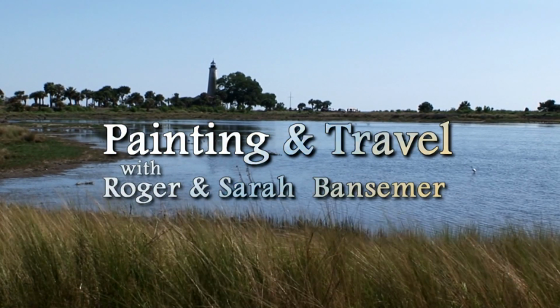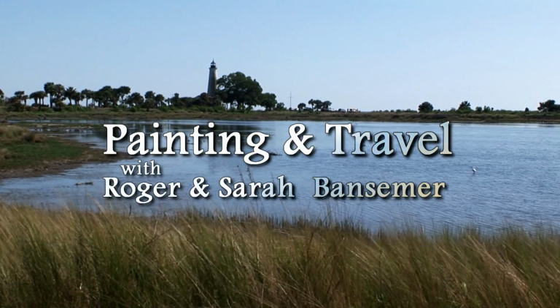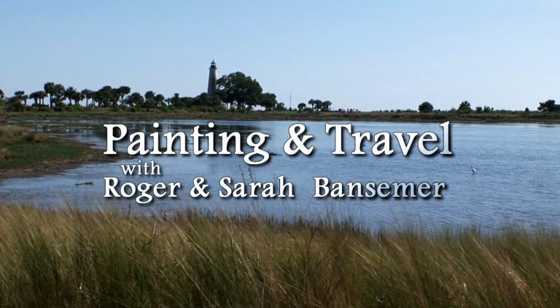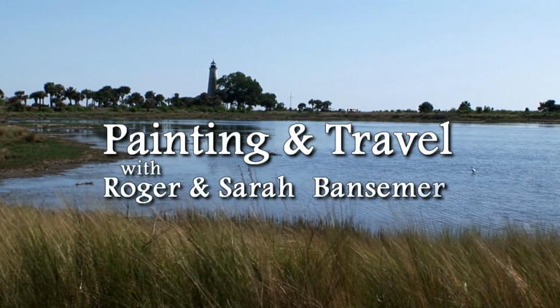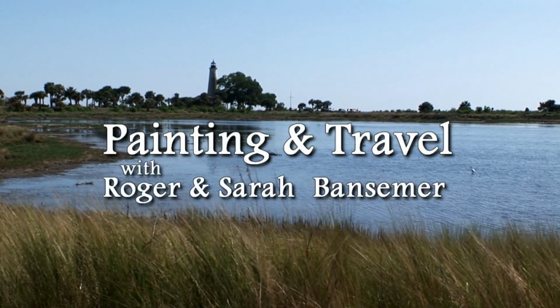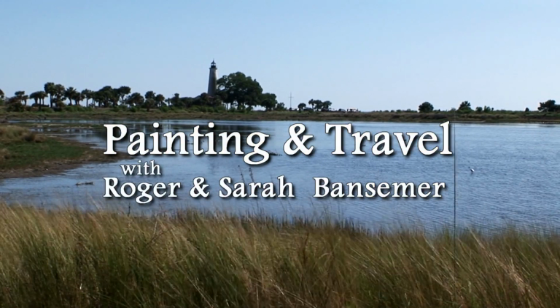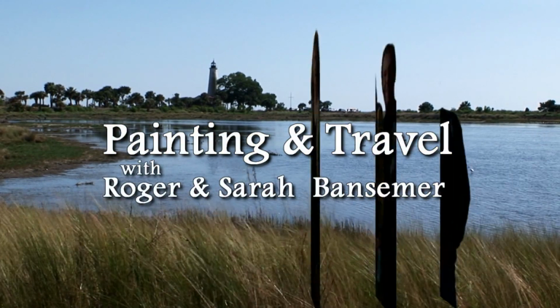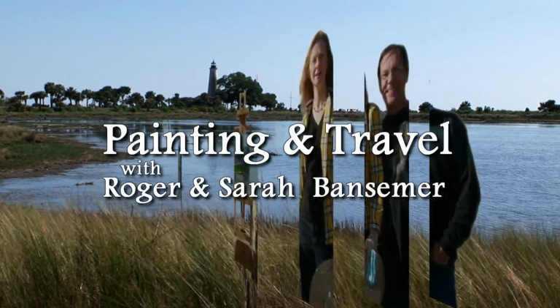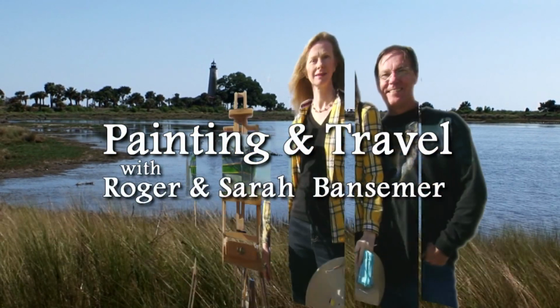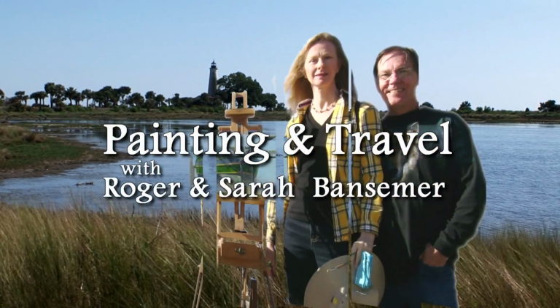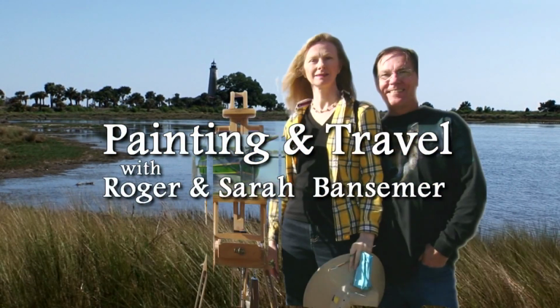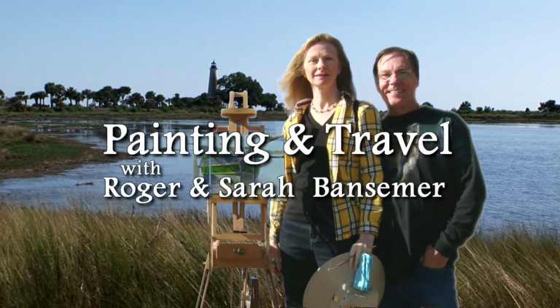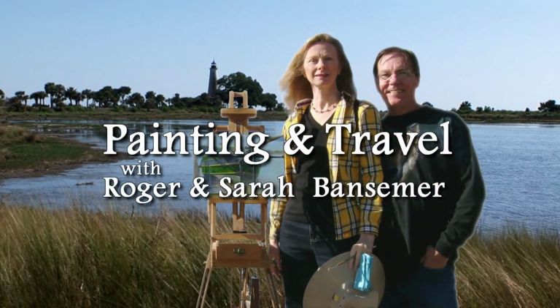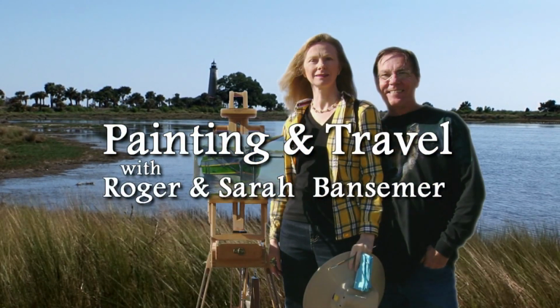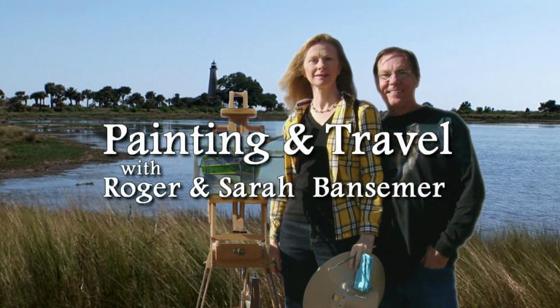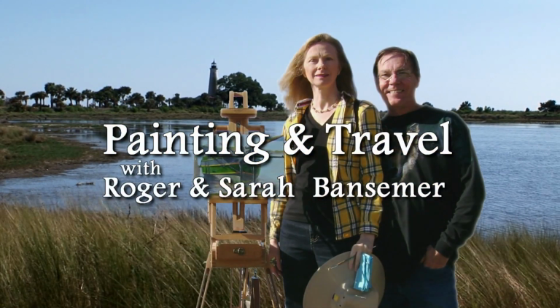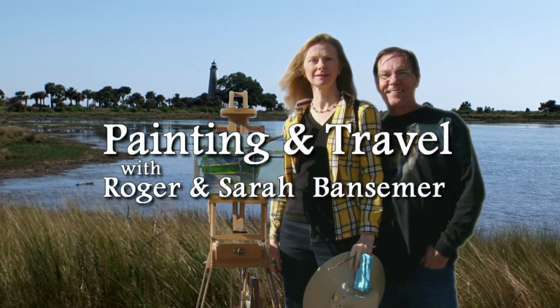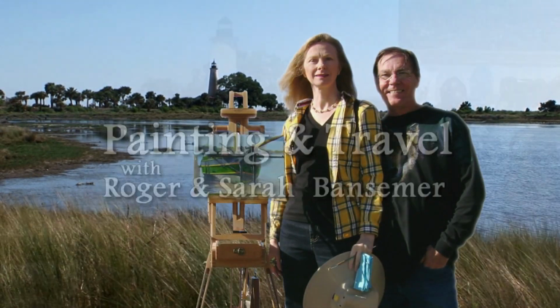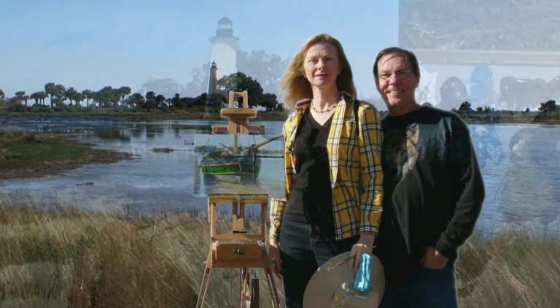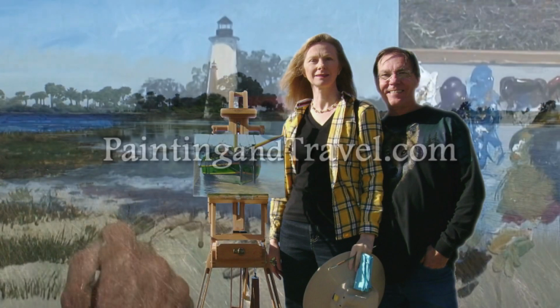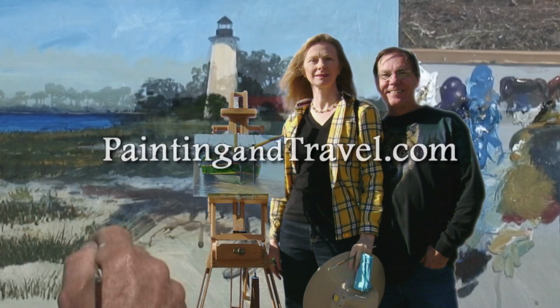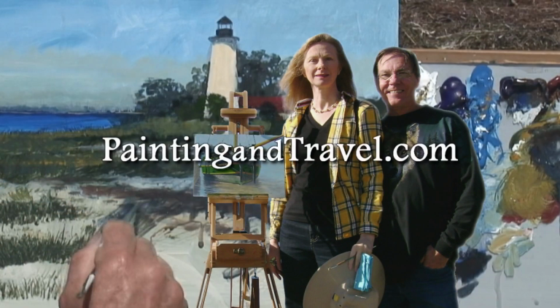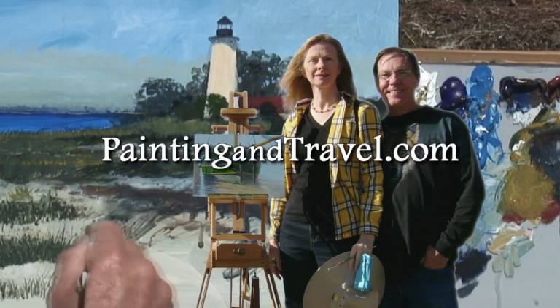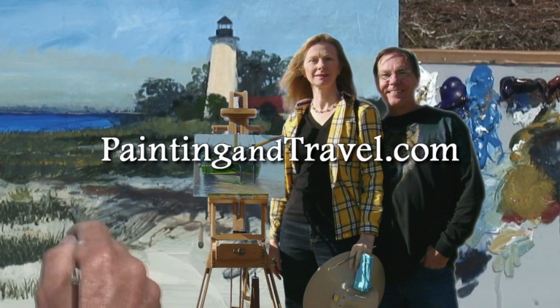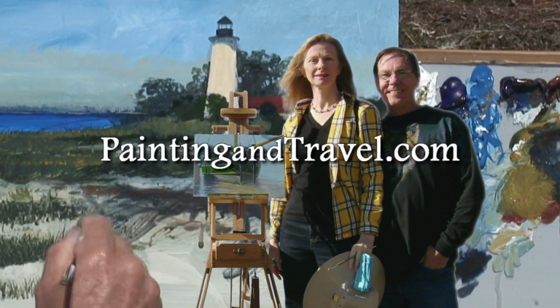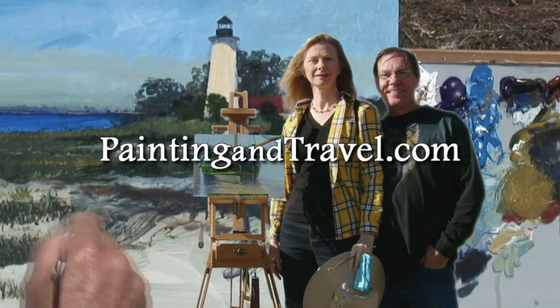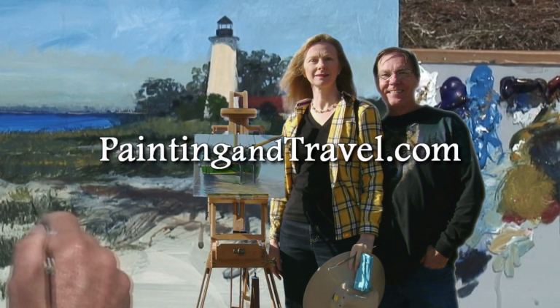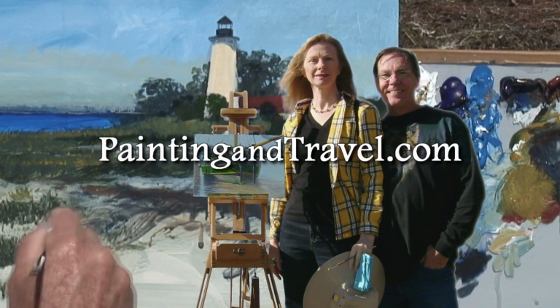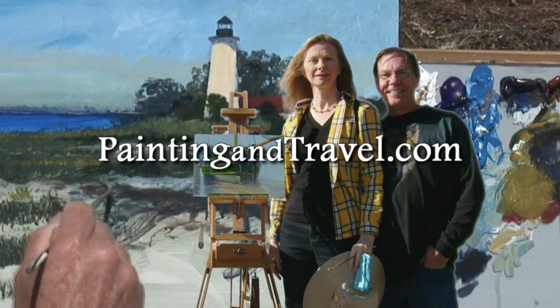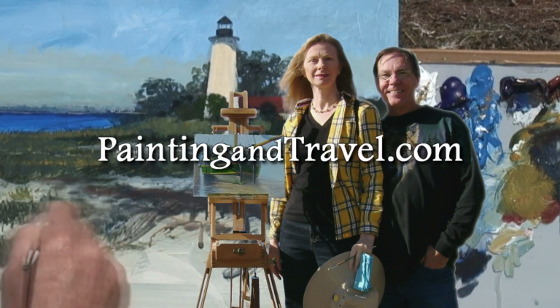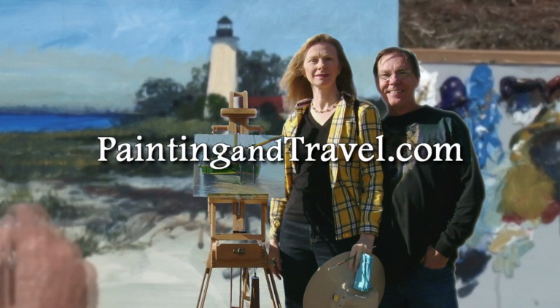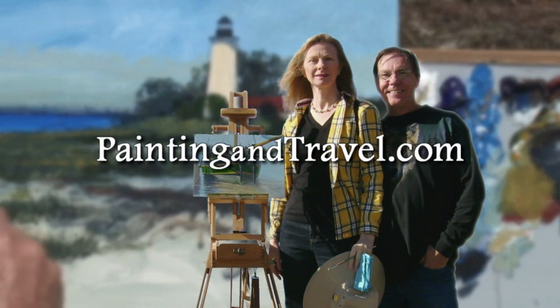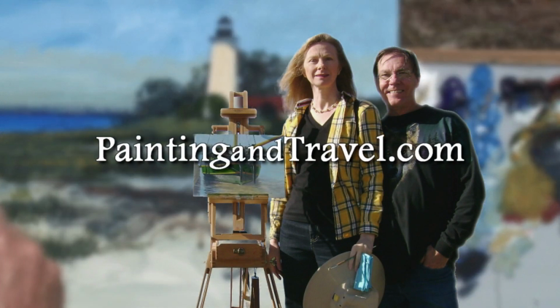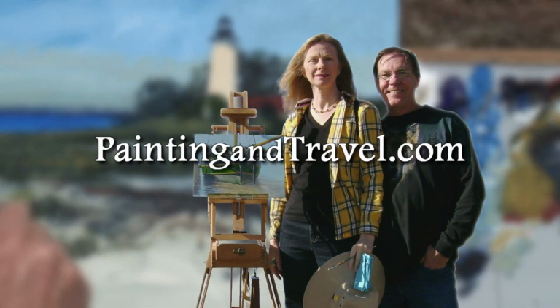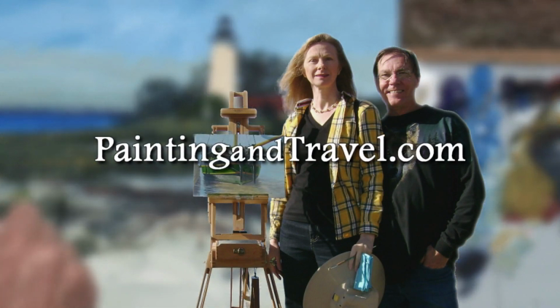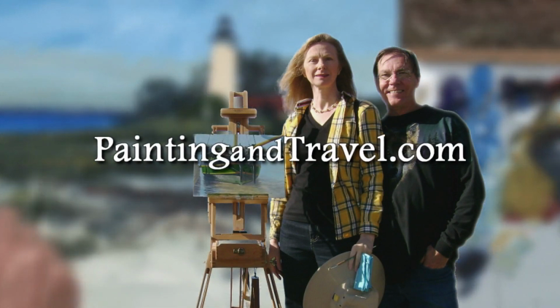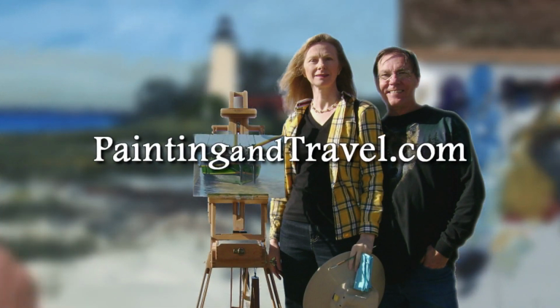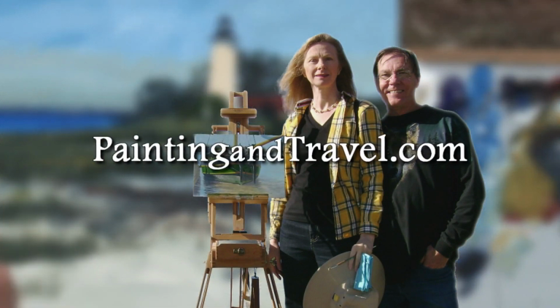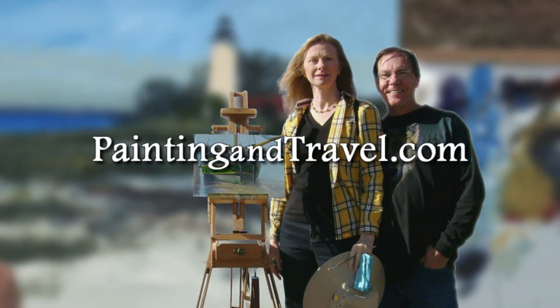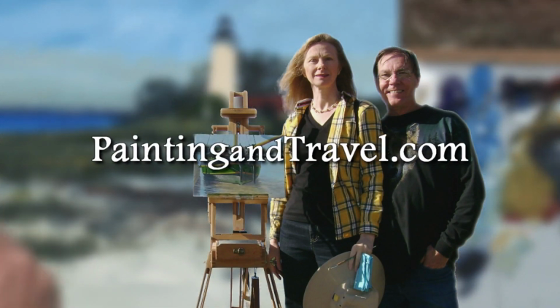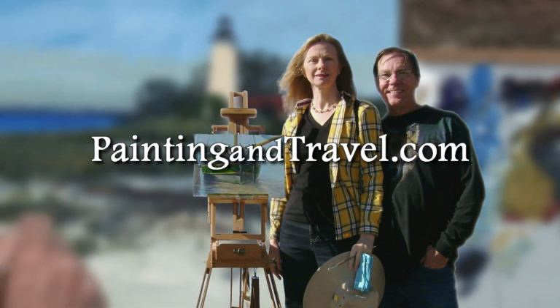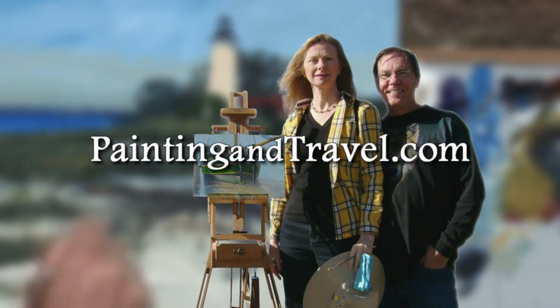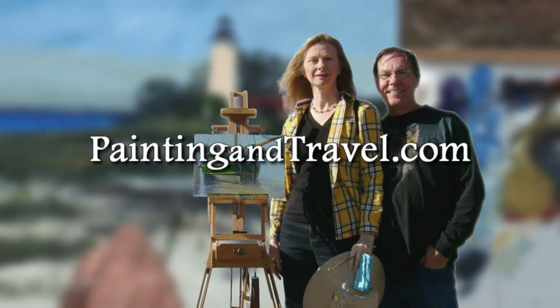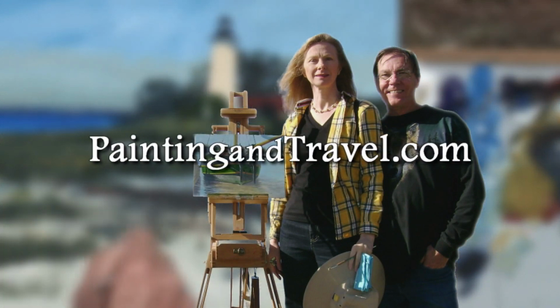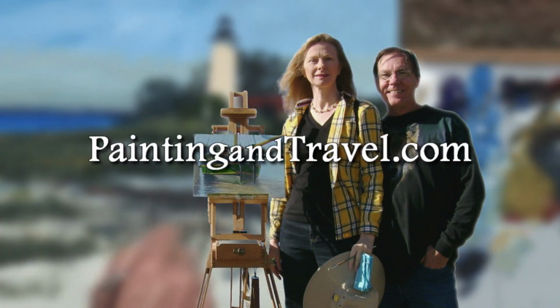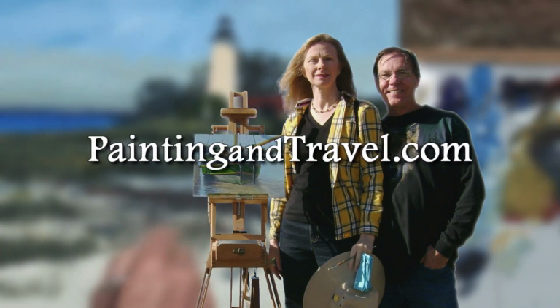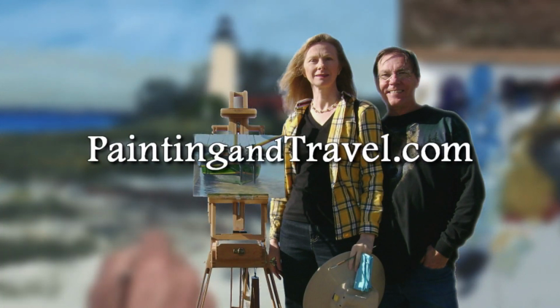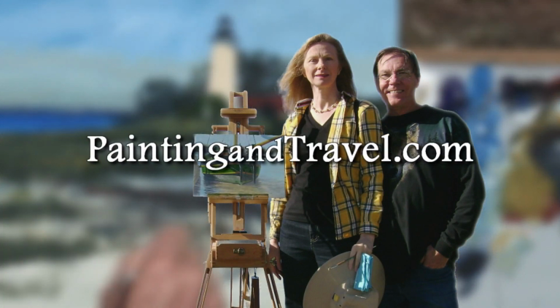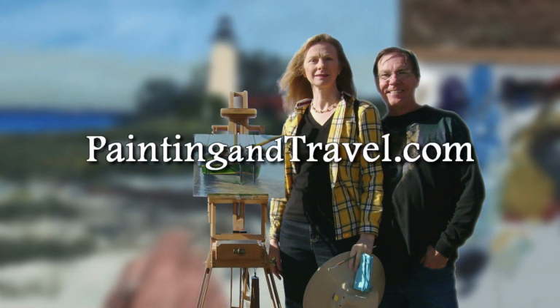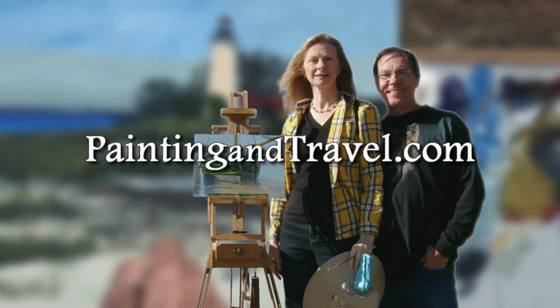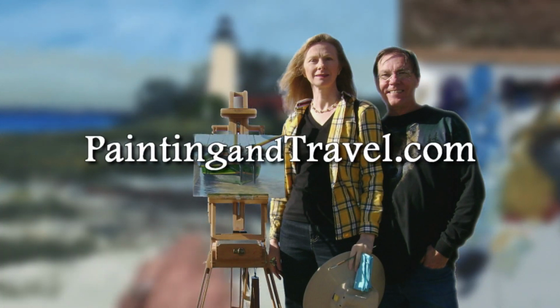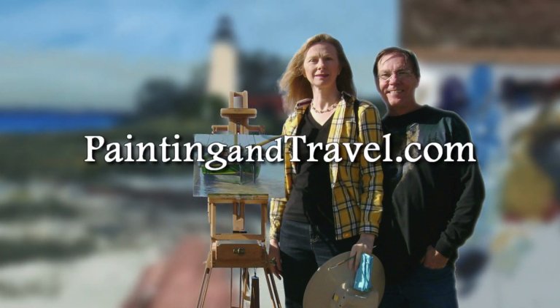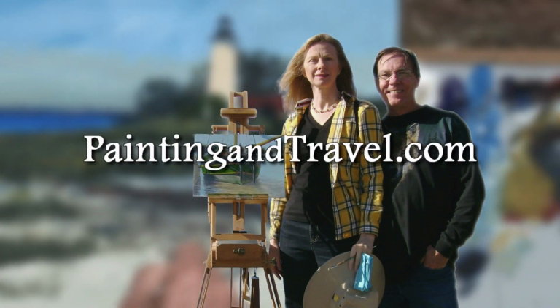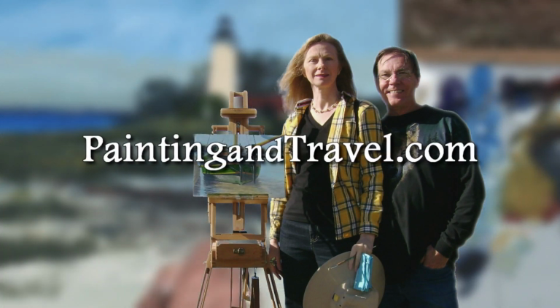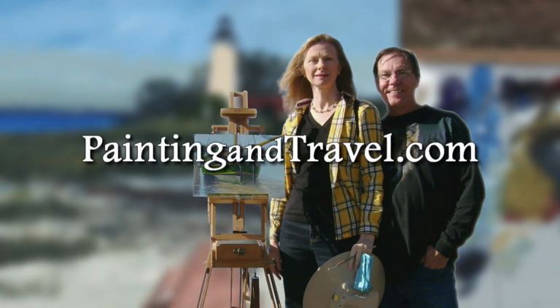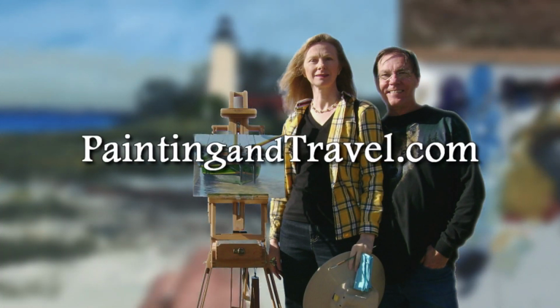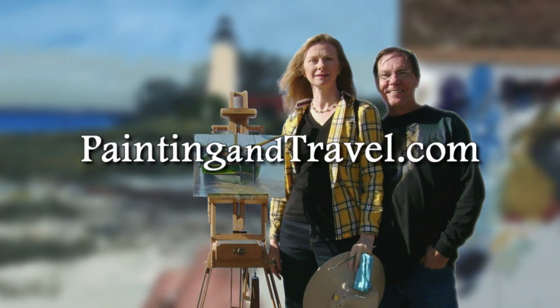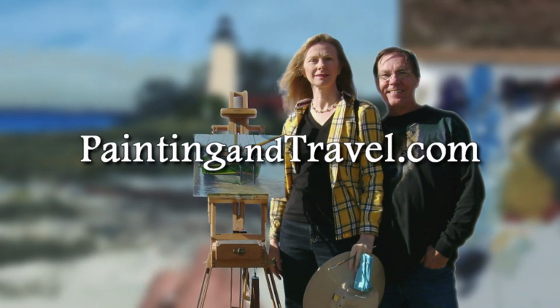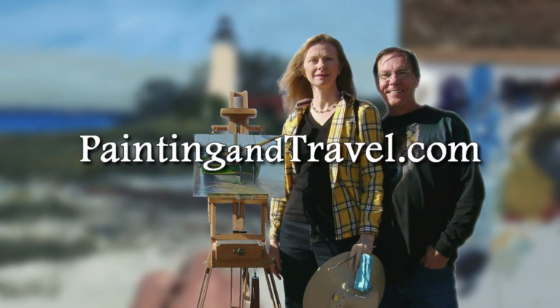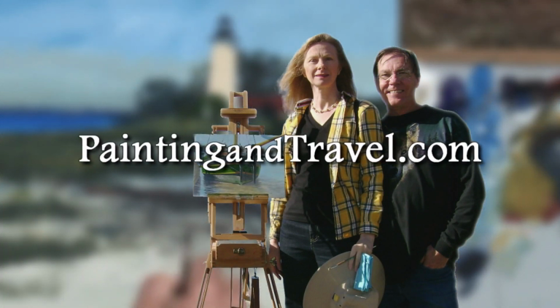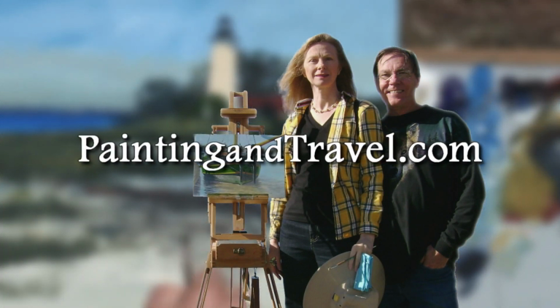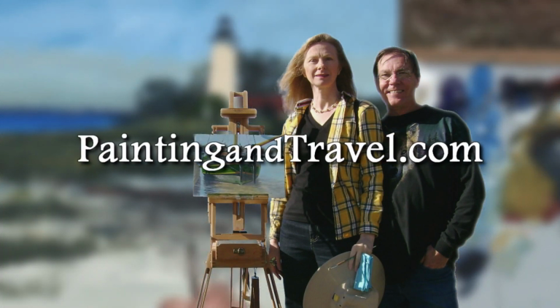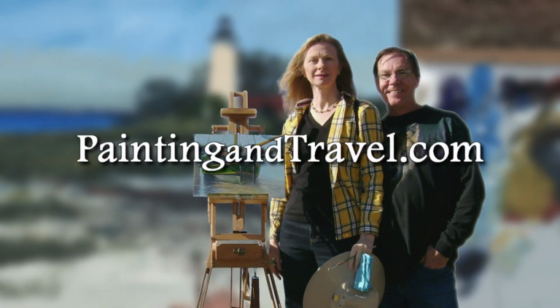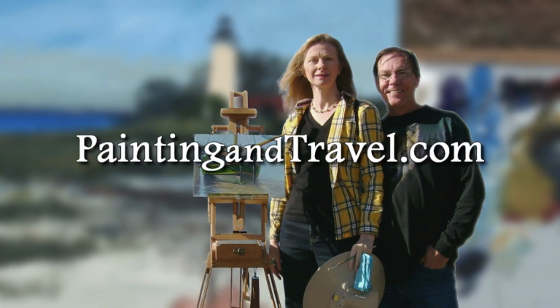For more information about Painting and Travel with Roger and Sarah Bantzimer, visit paintingandtravel.com.